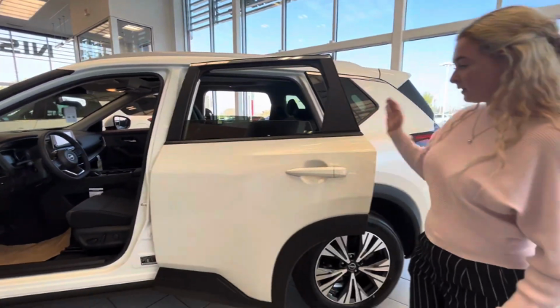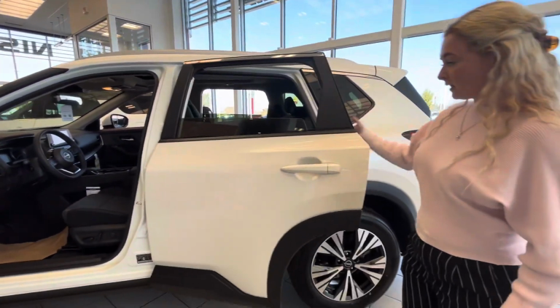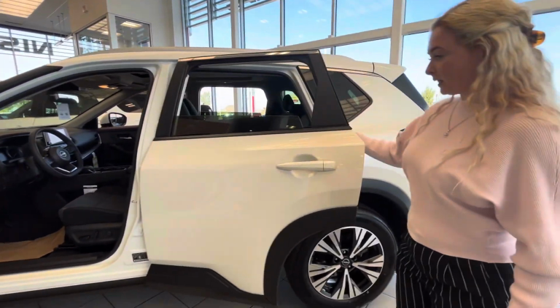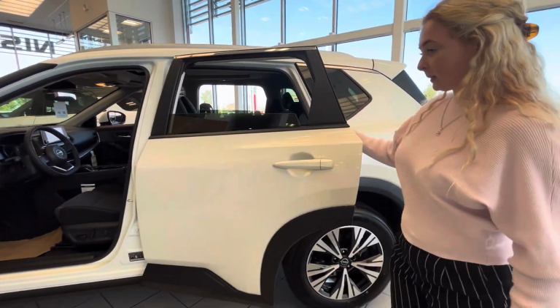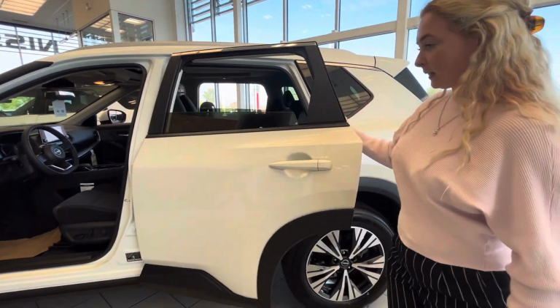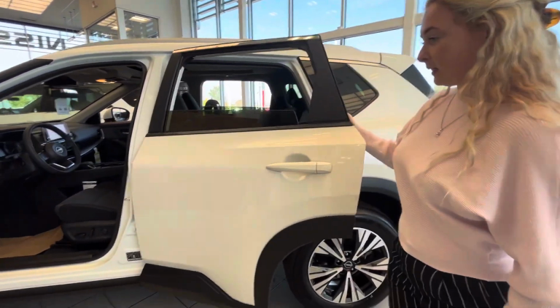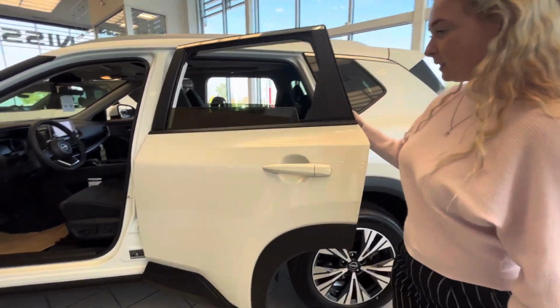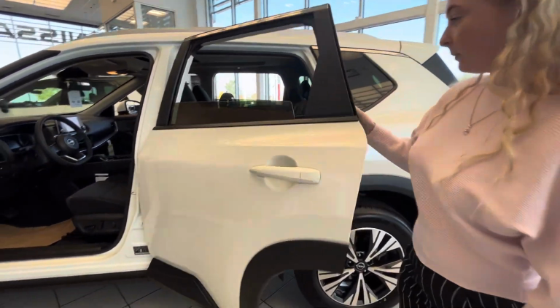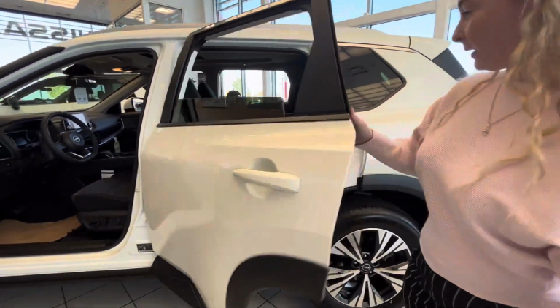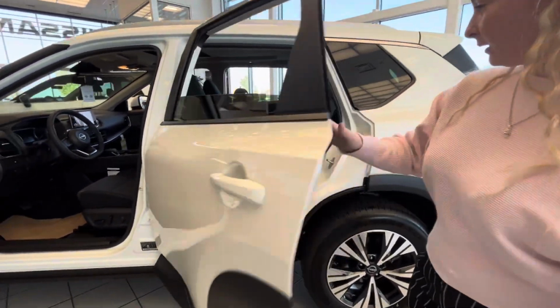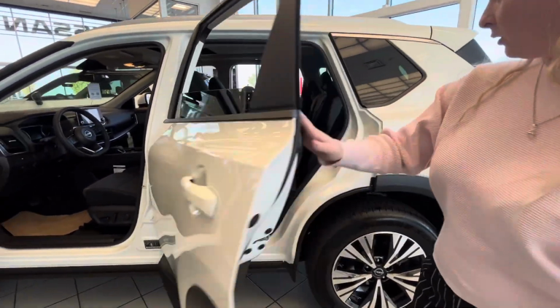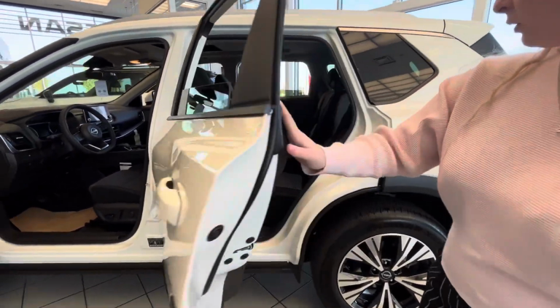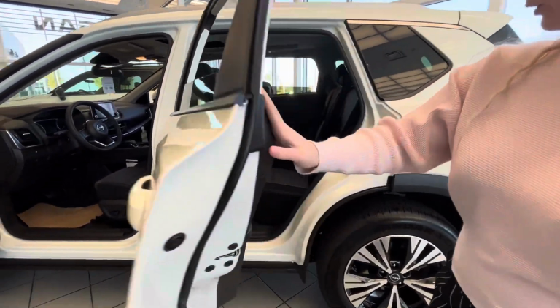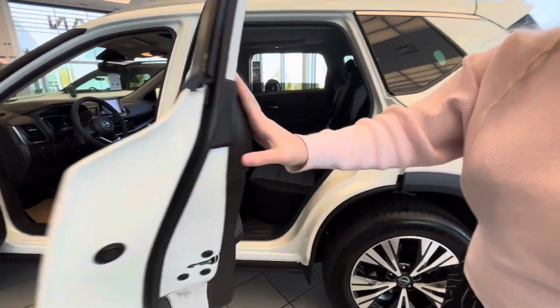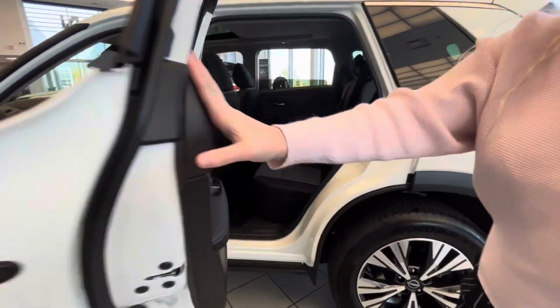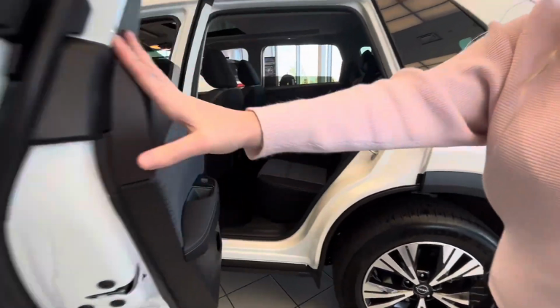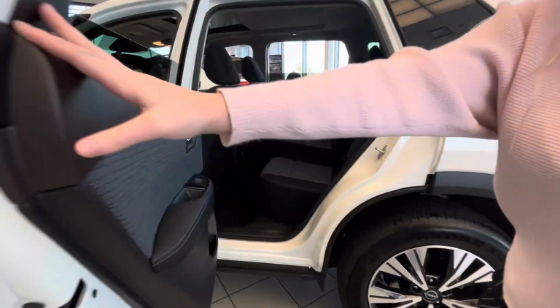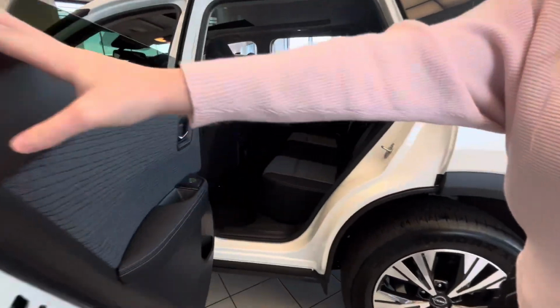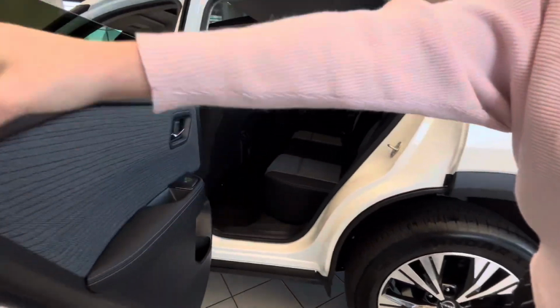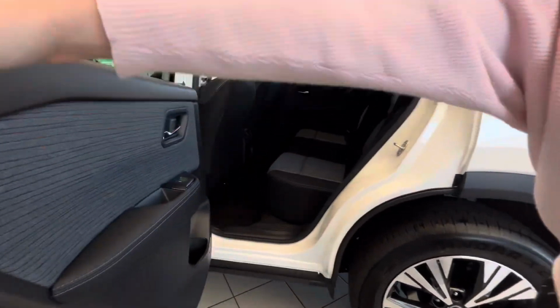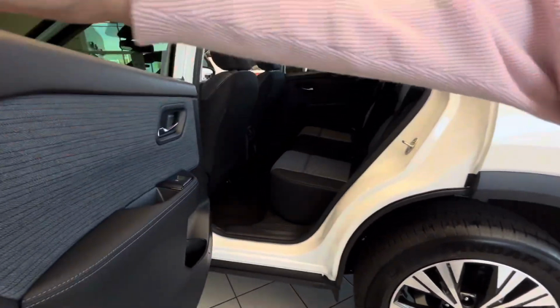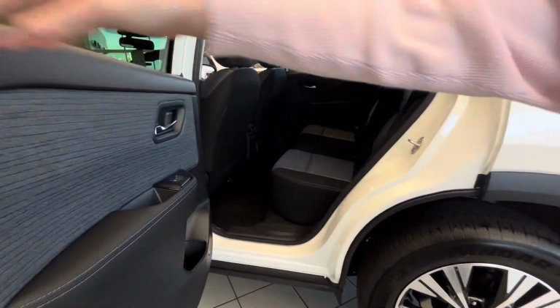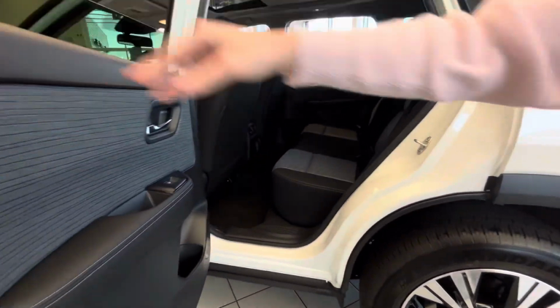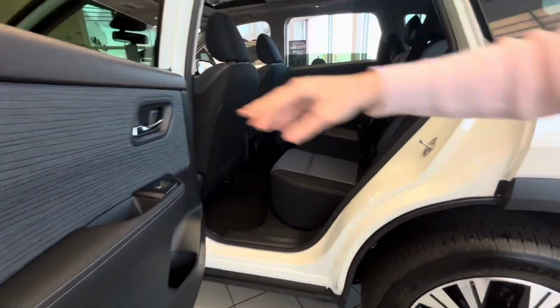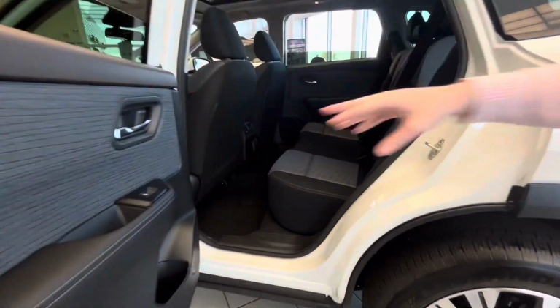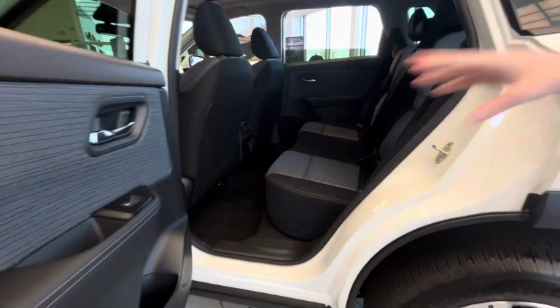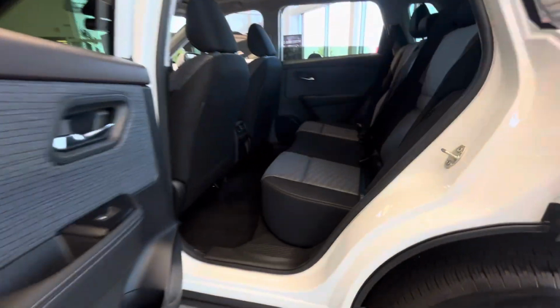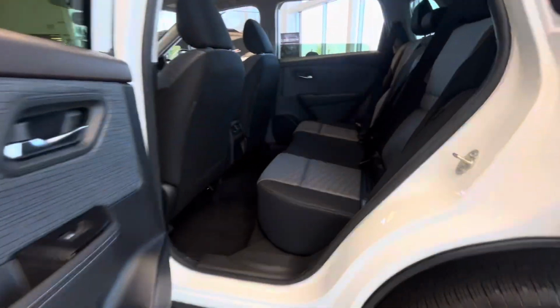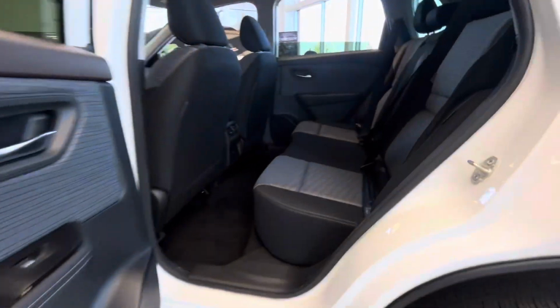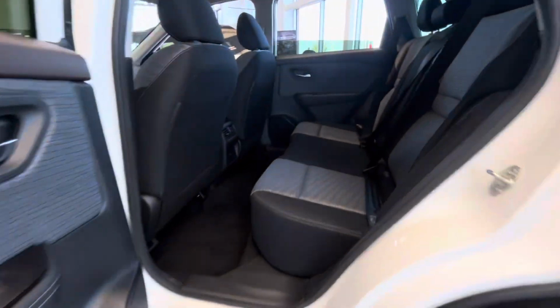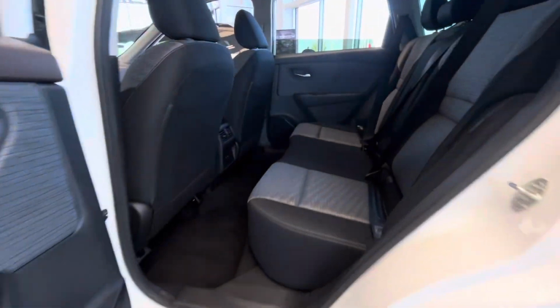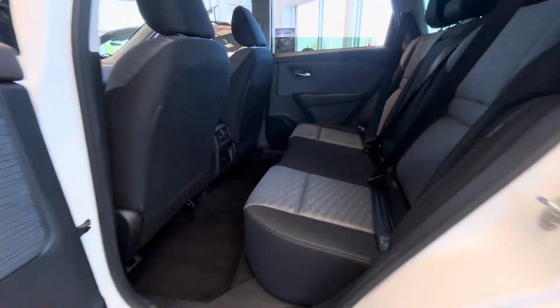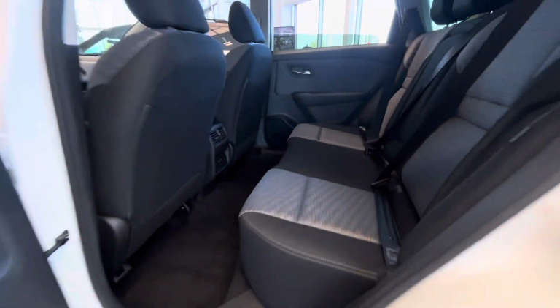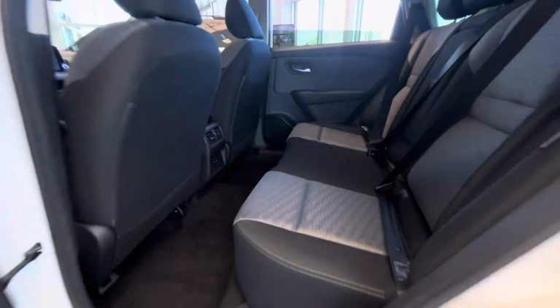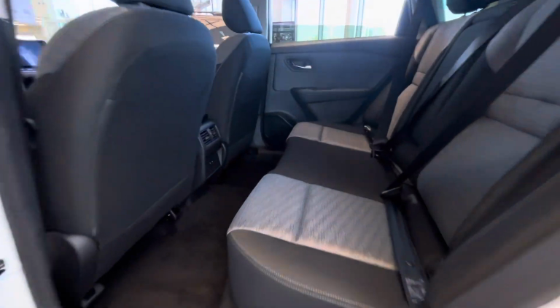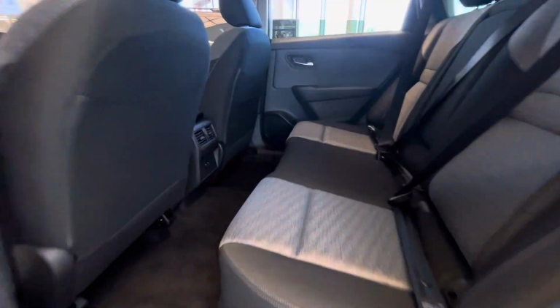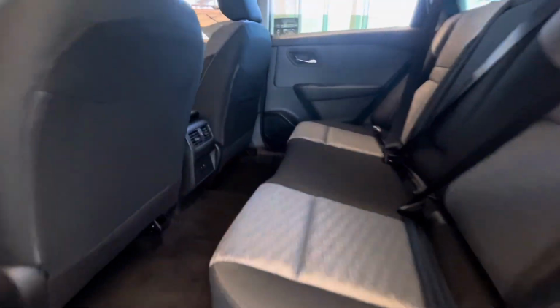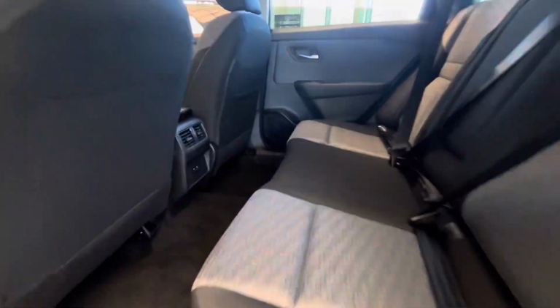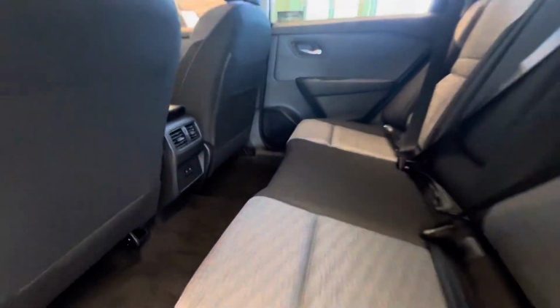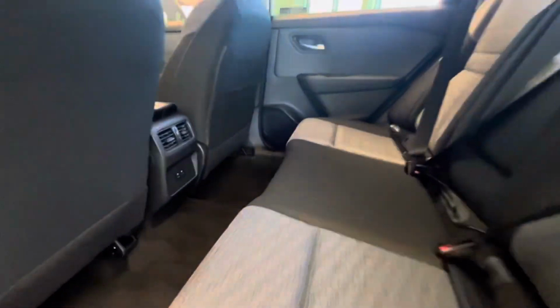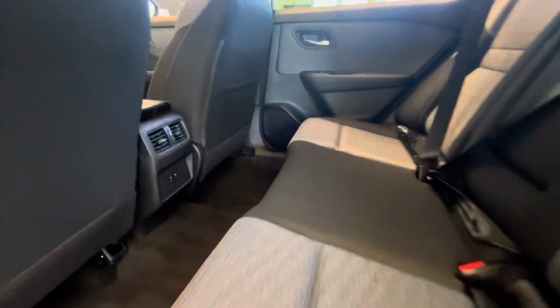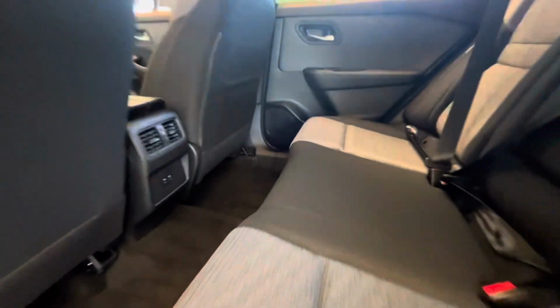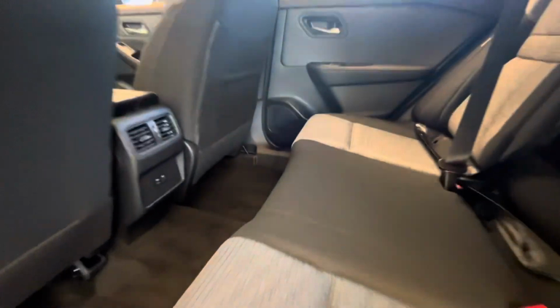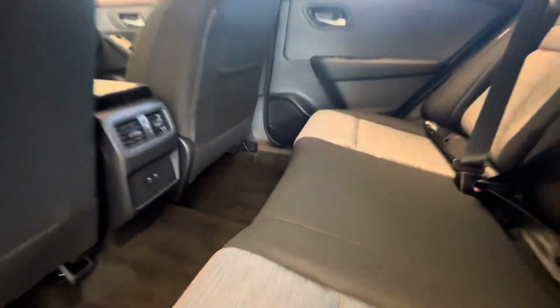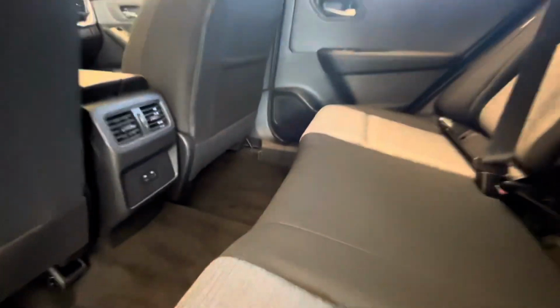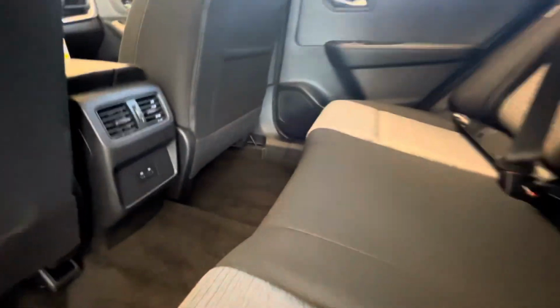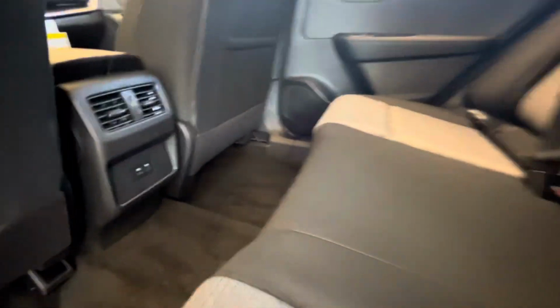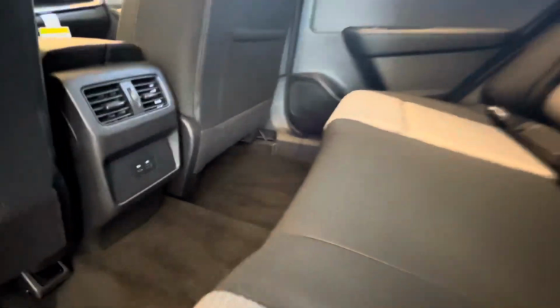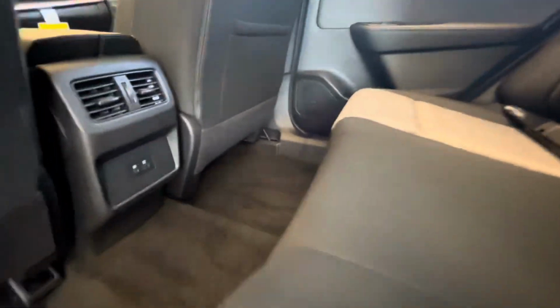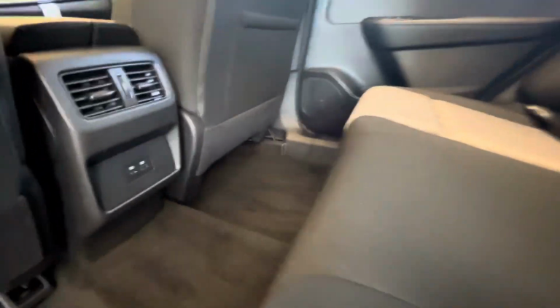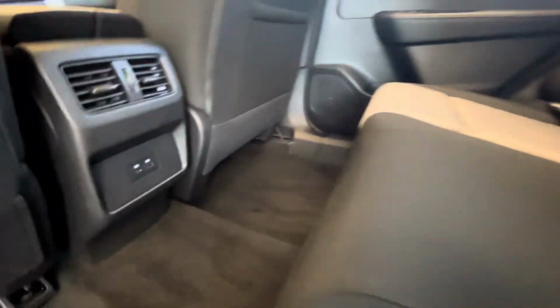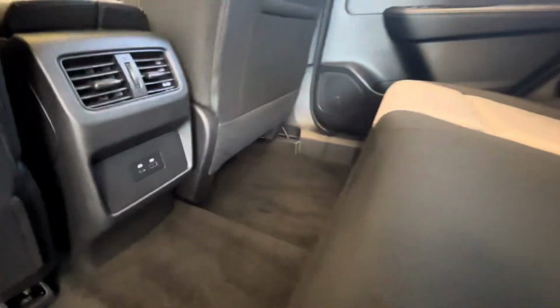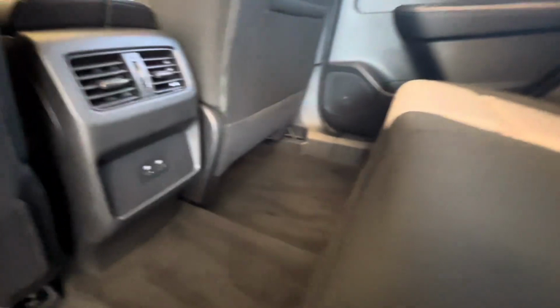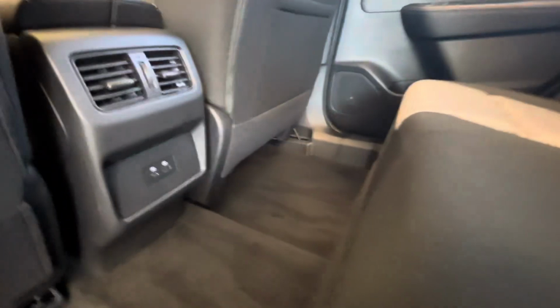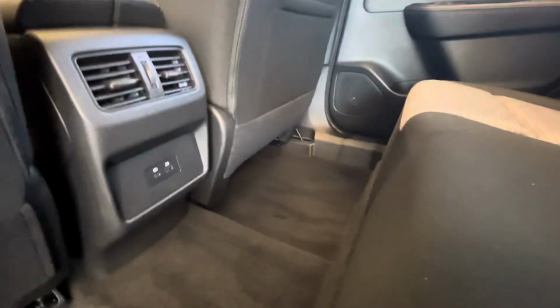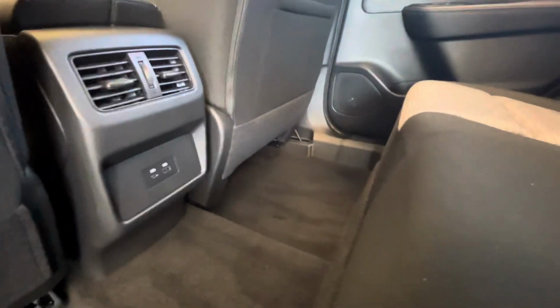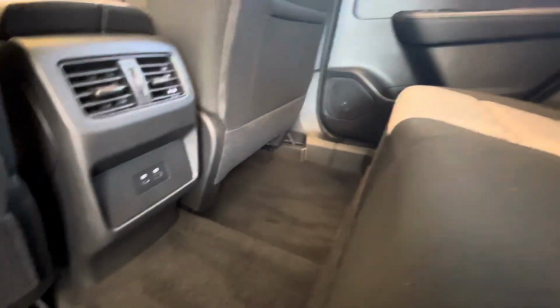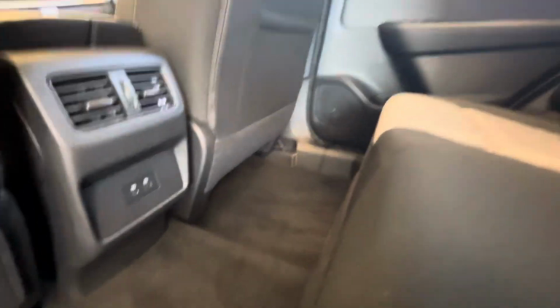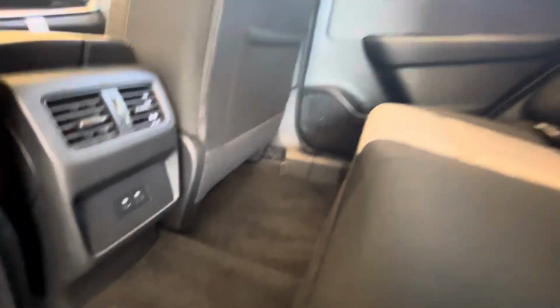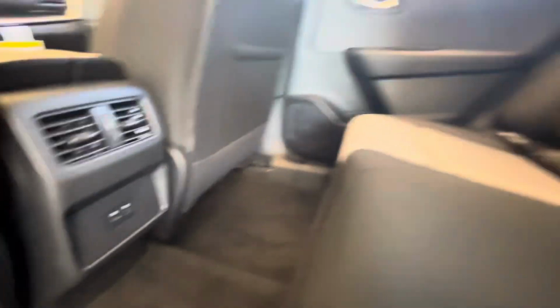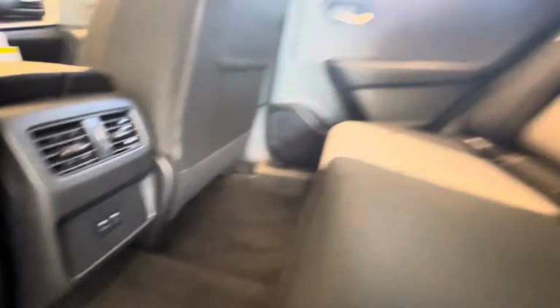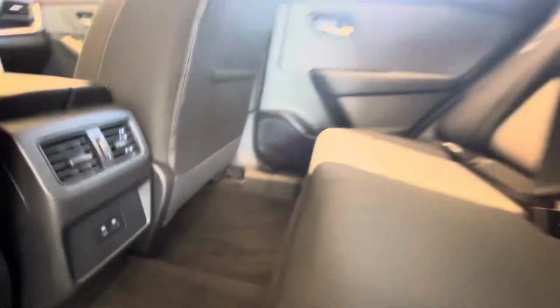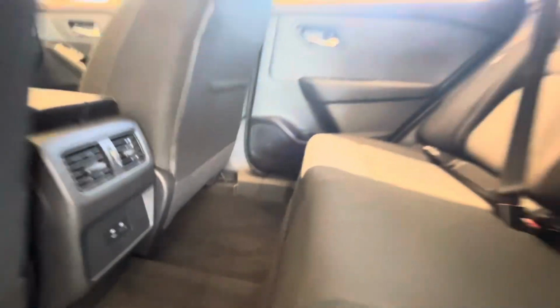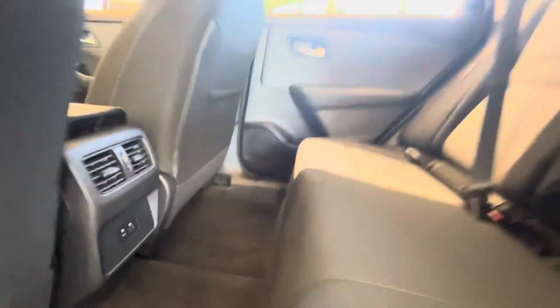In the back, you also have your rear seats with lots of room, two charging ports, and rear air.